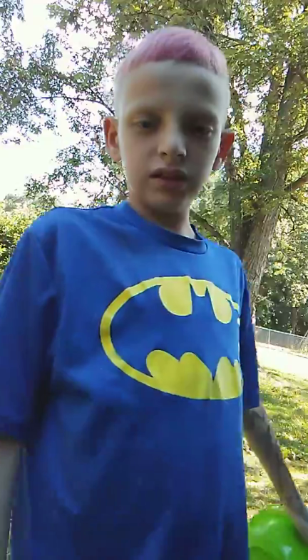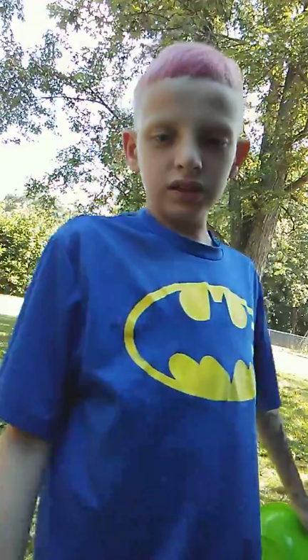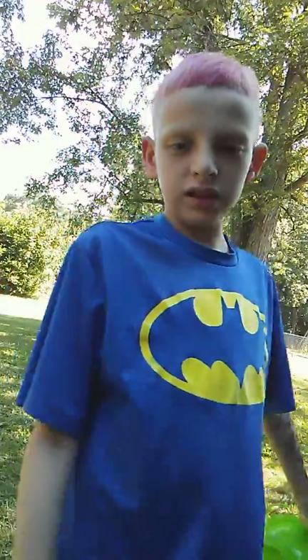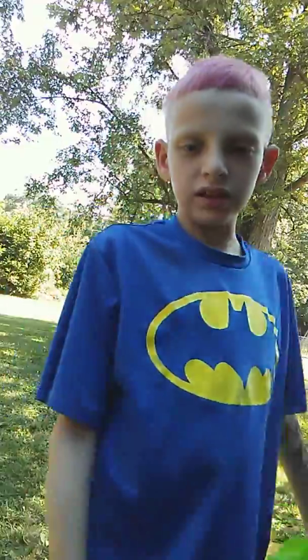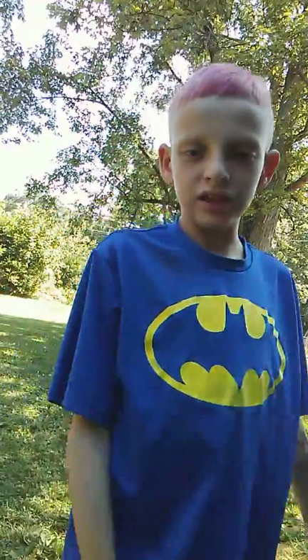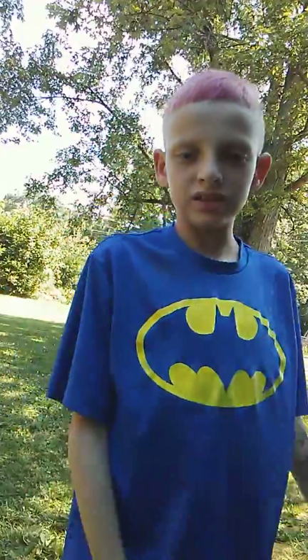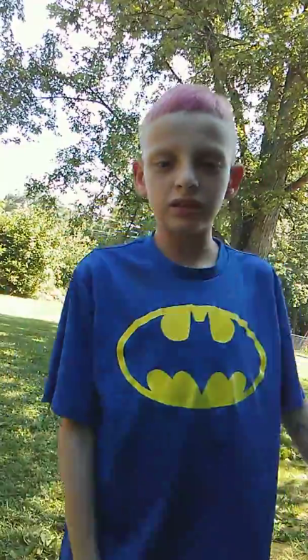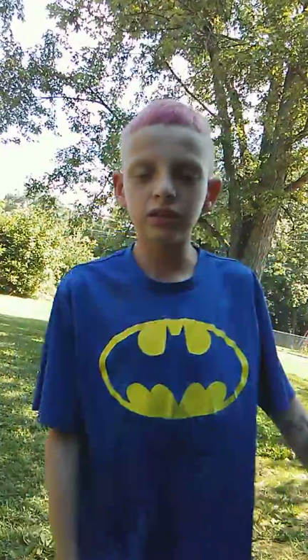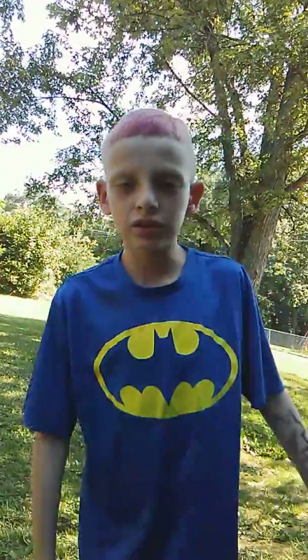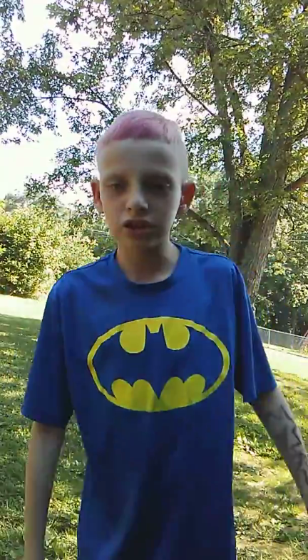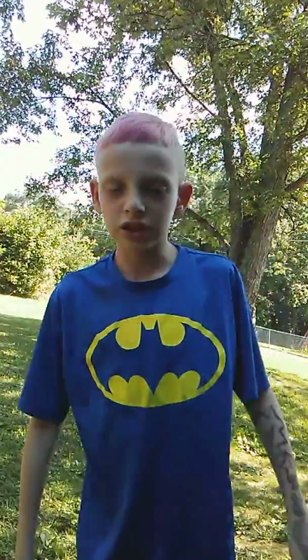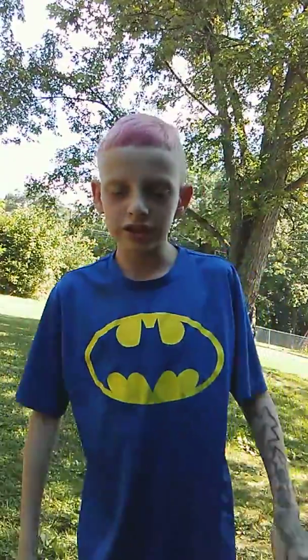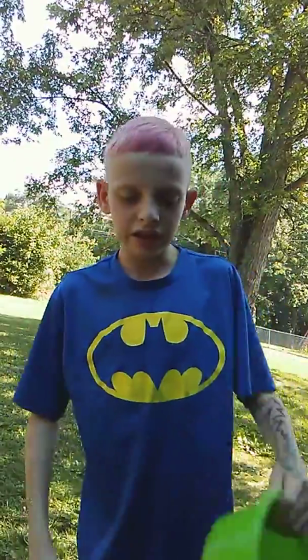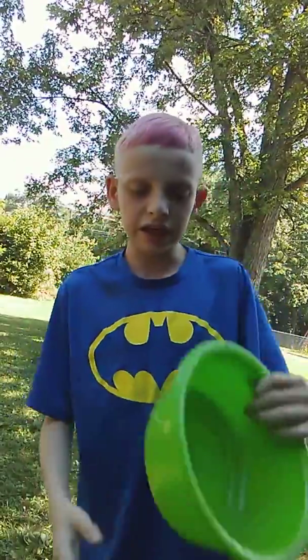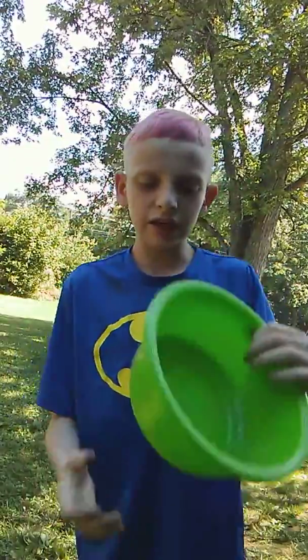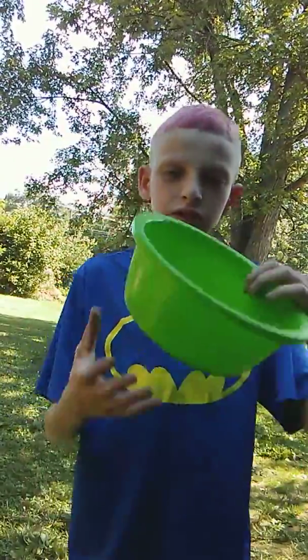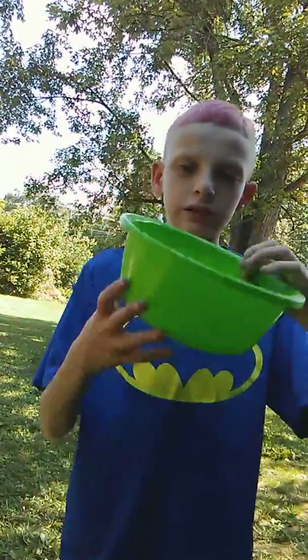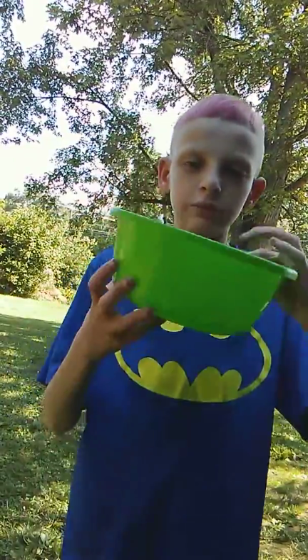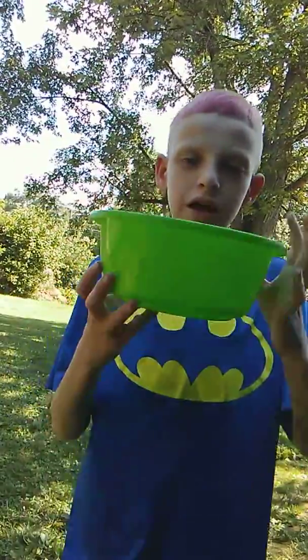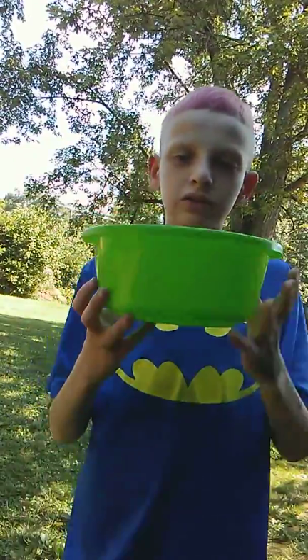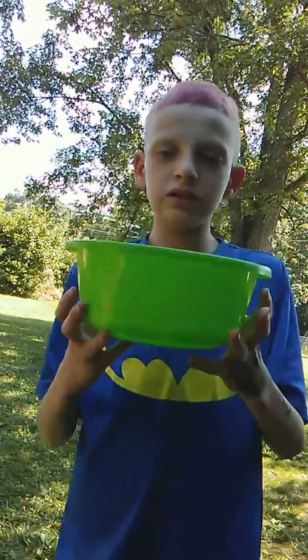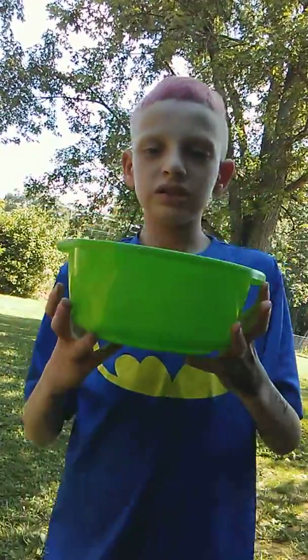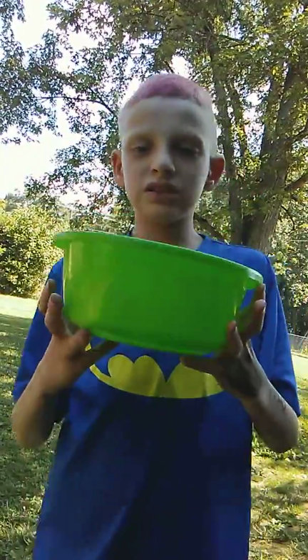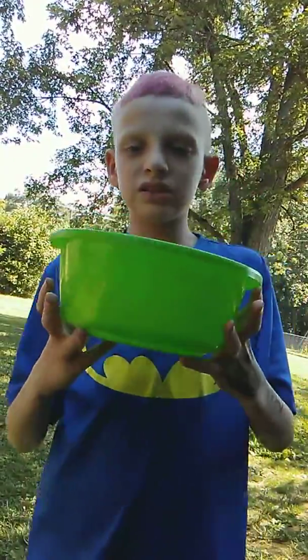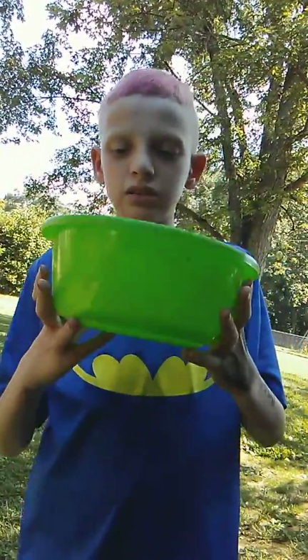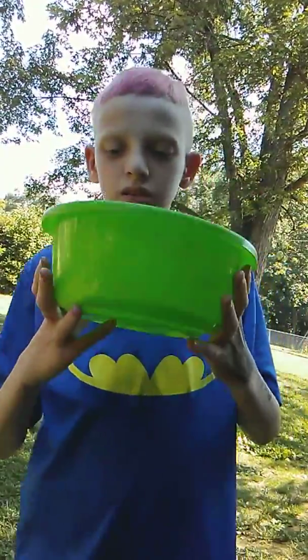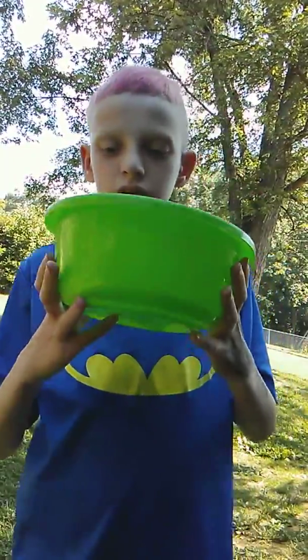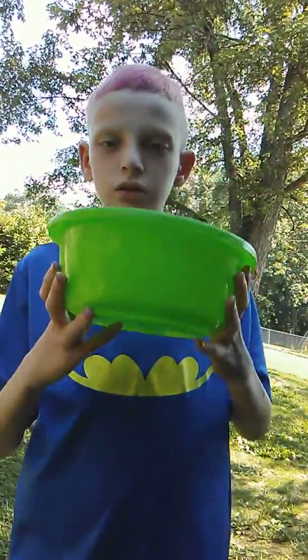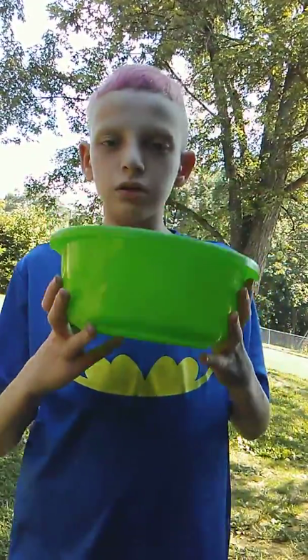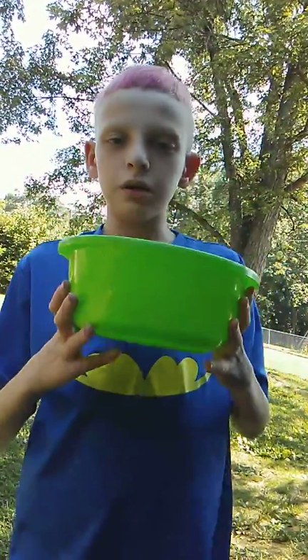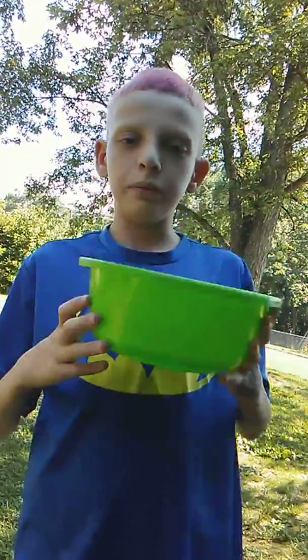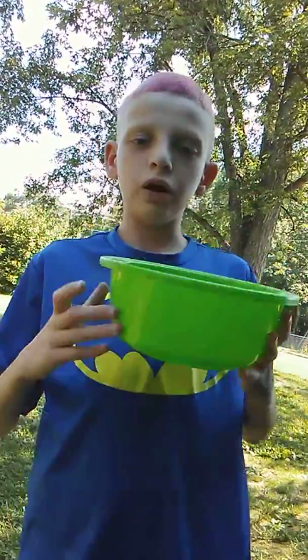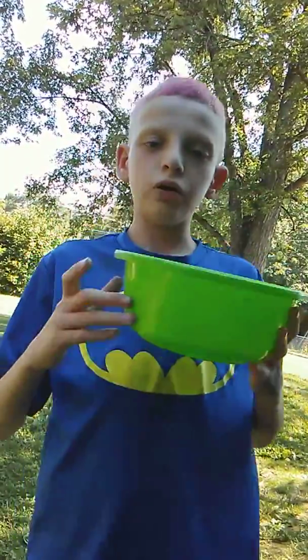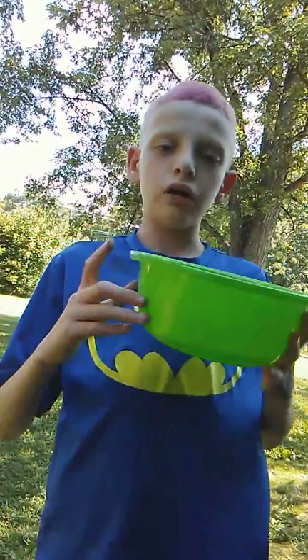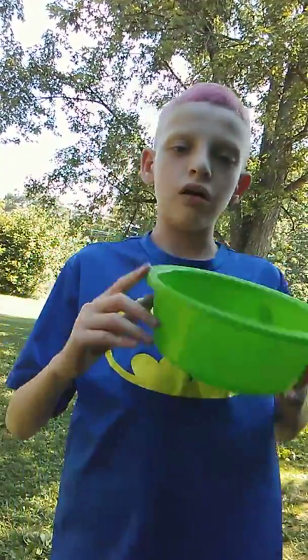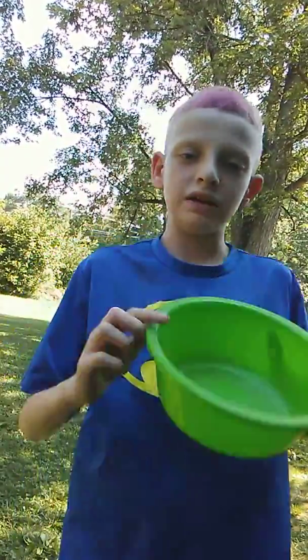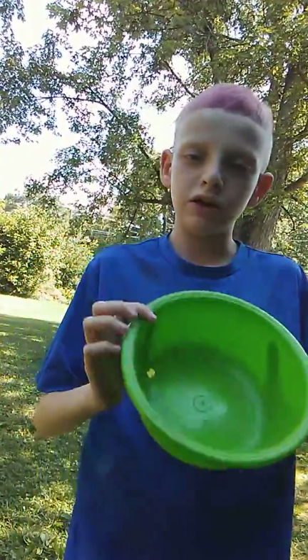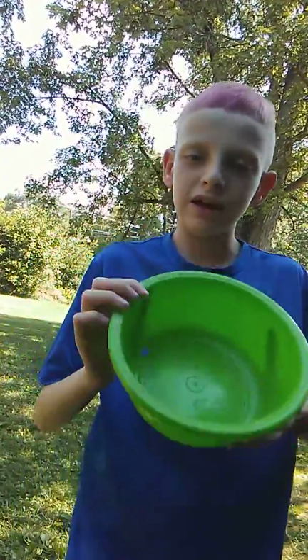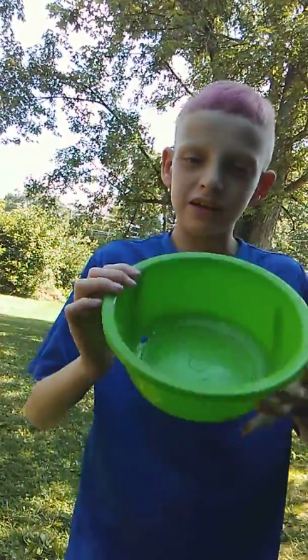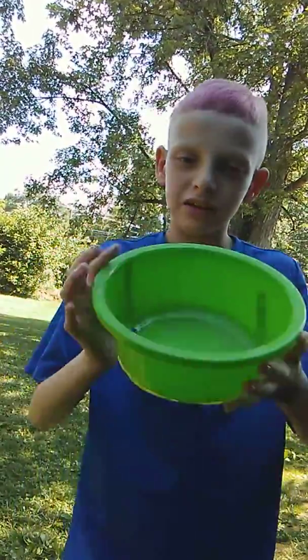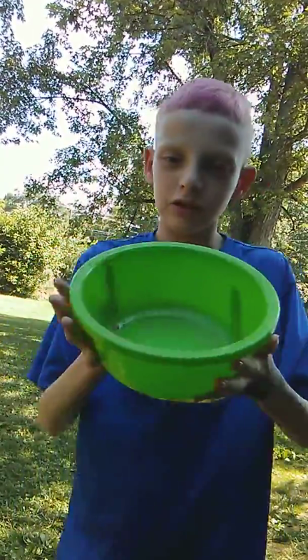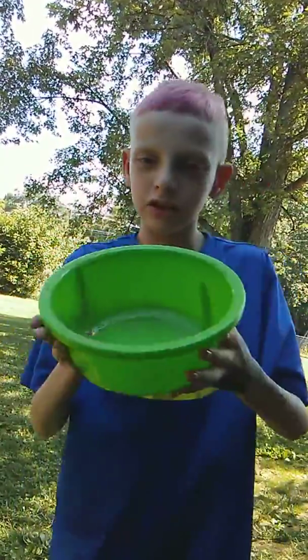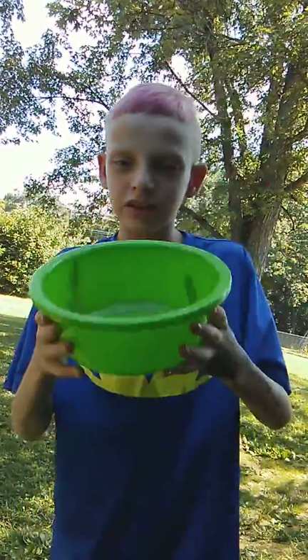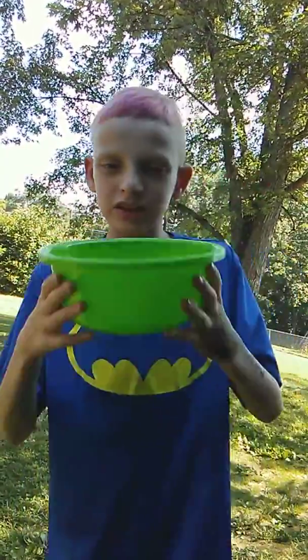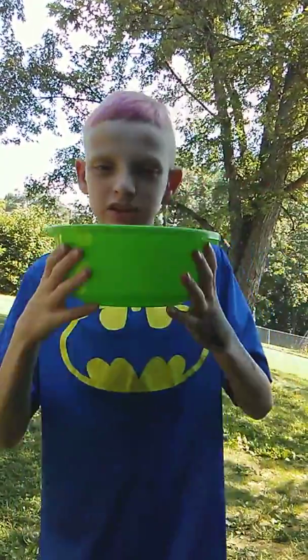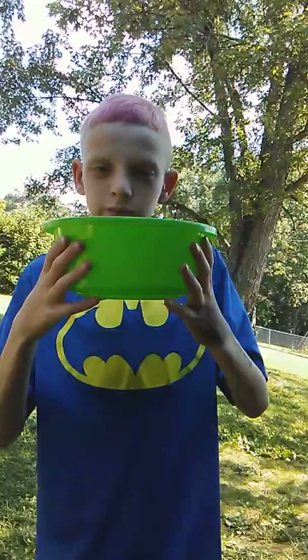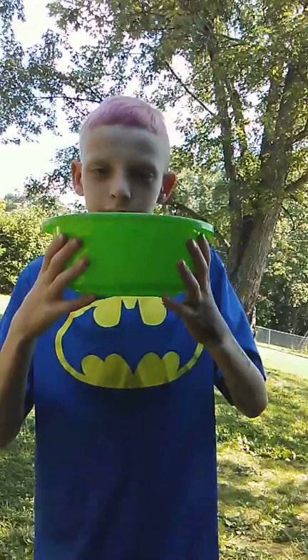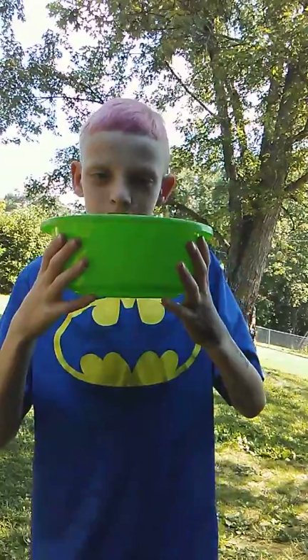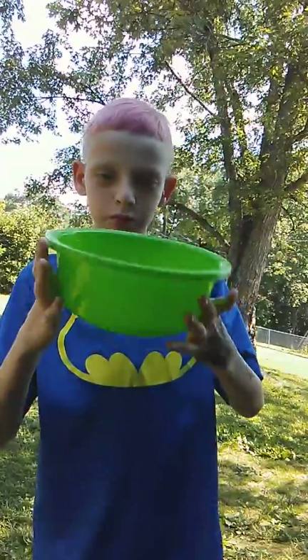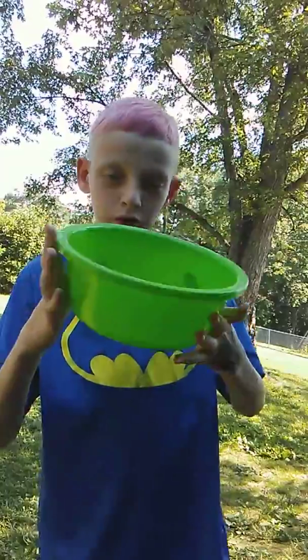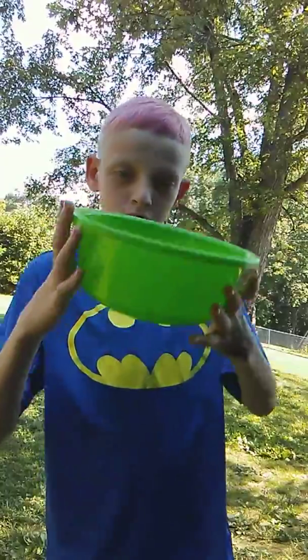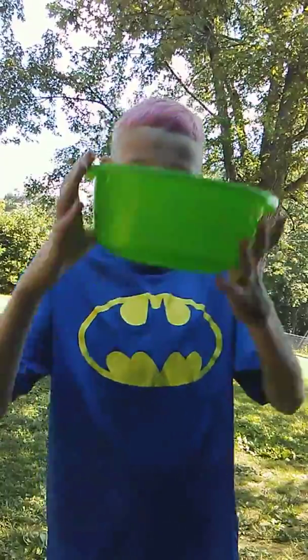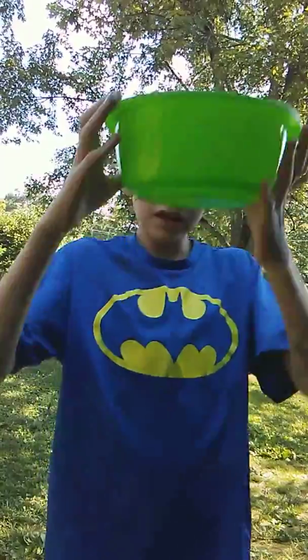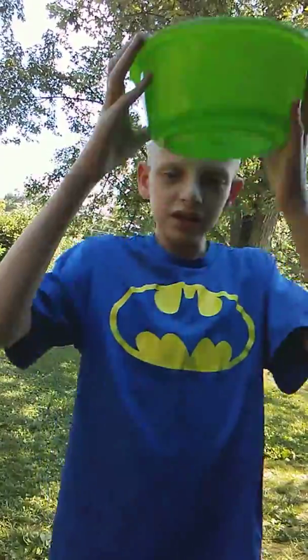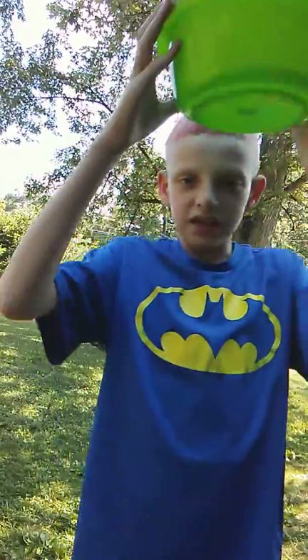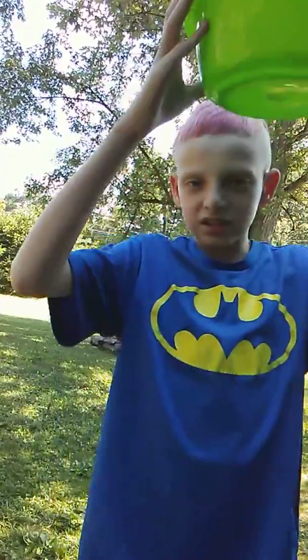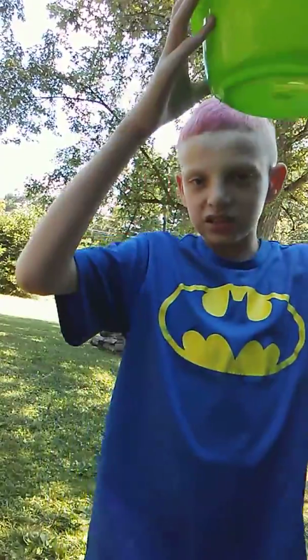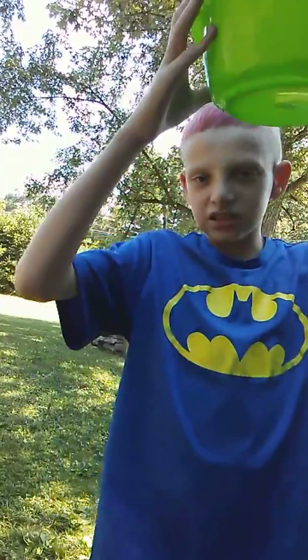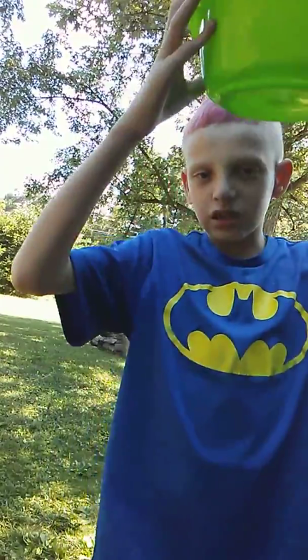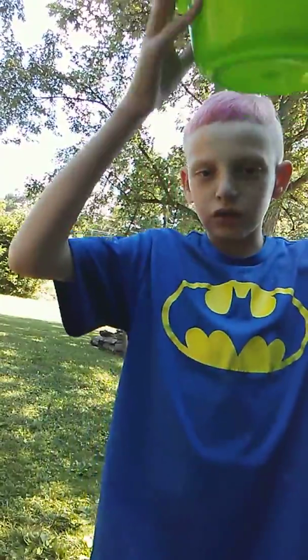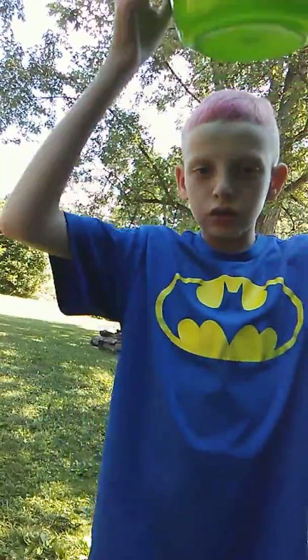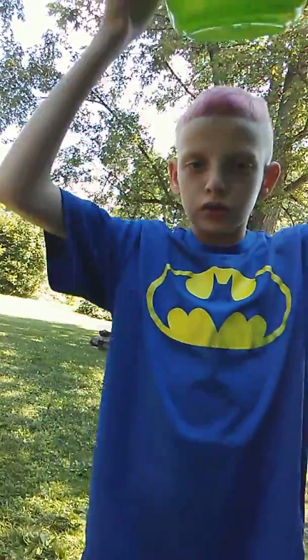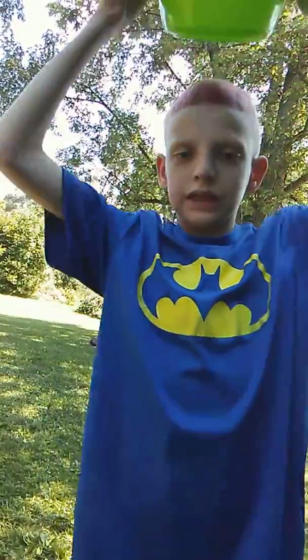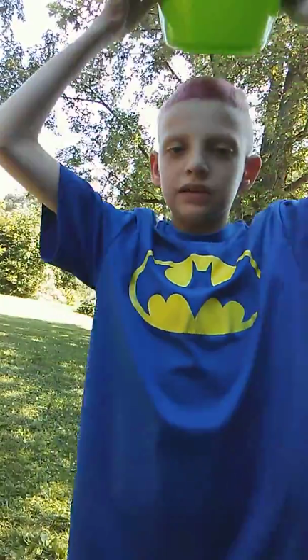Hi guys, I'm going to show you how you balance a bowl on your head, because it's a bigger bowl. It's totally green.